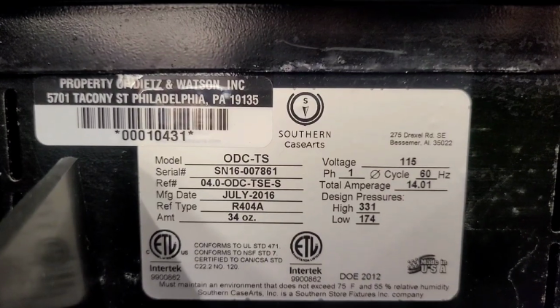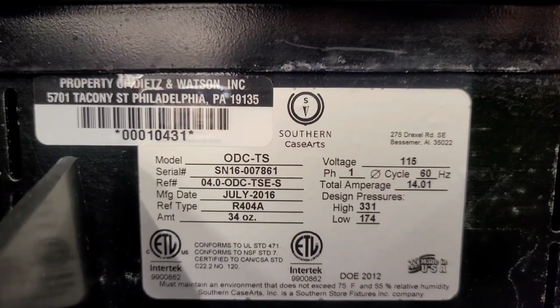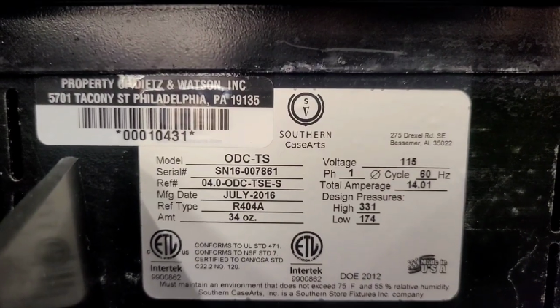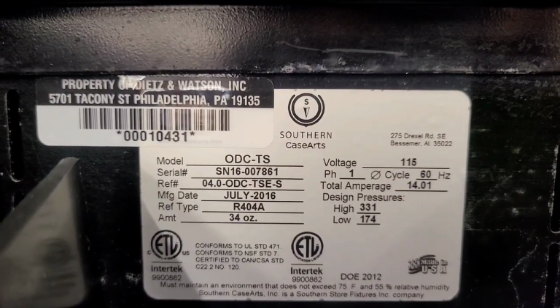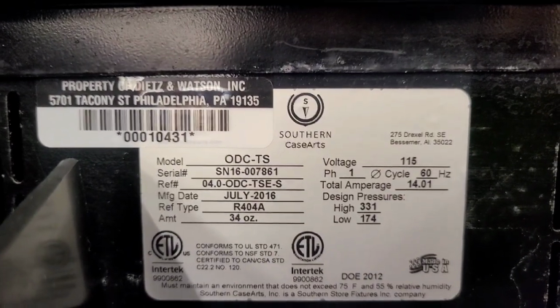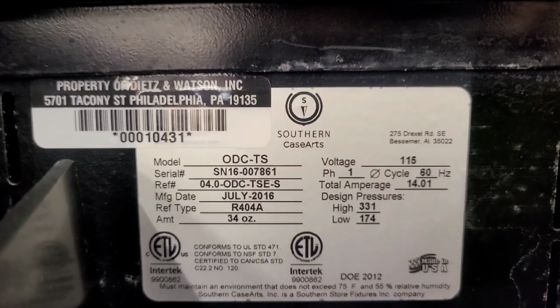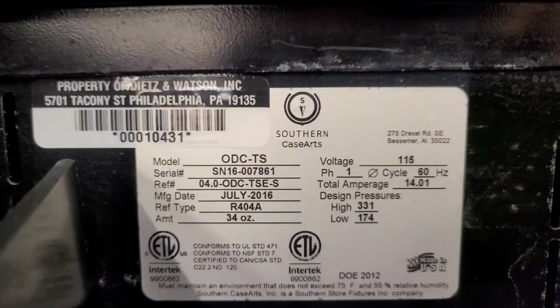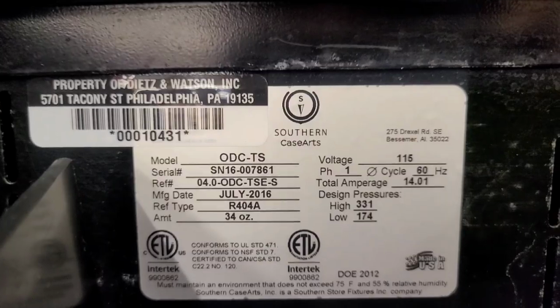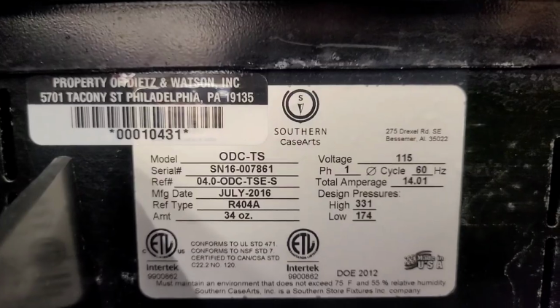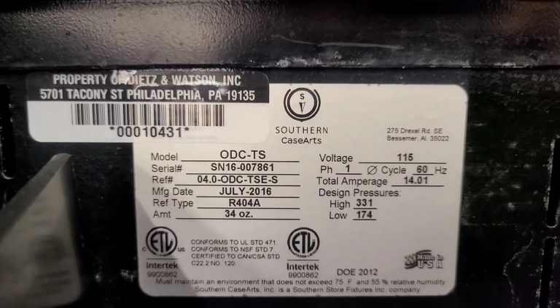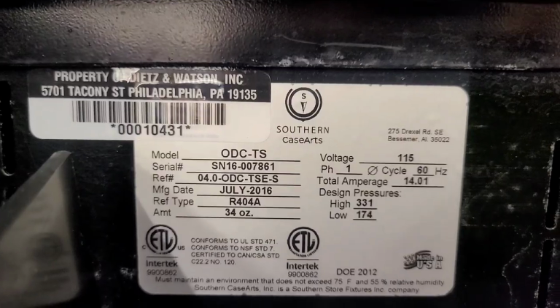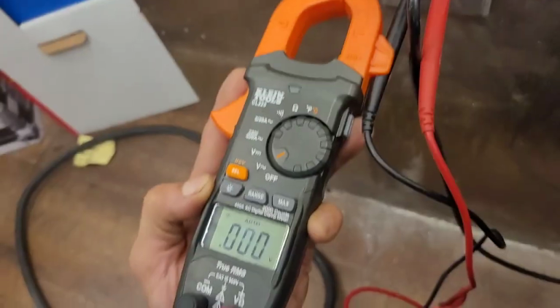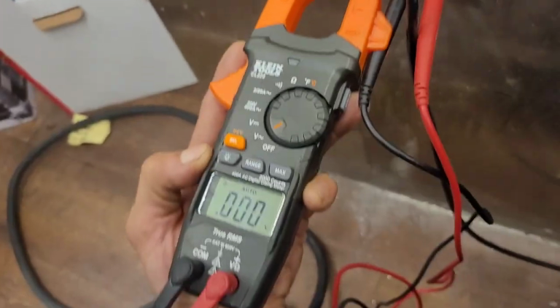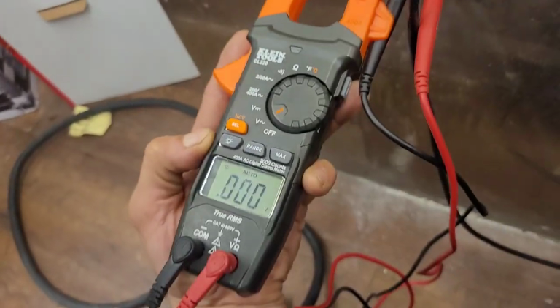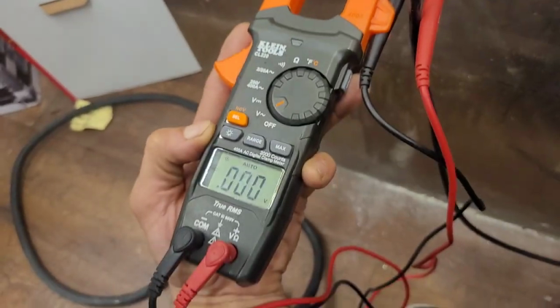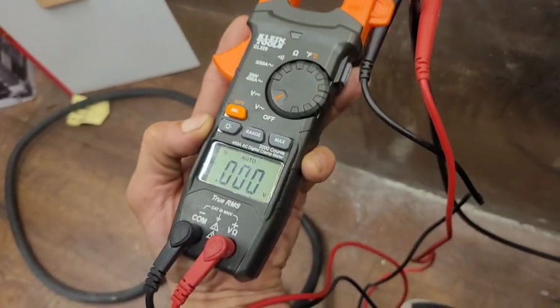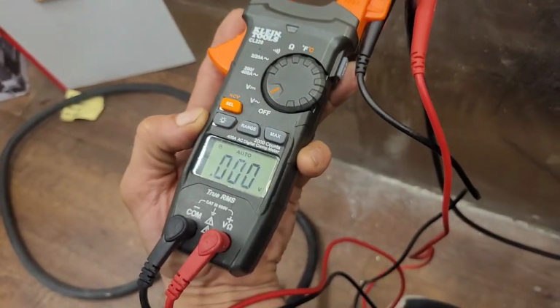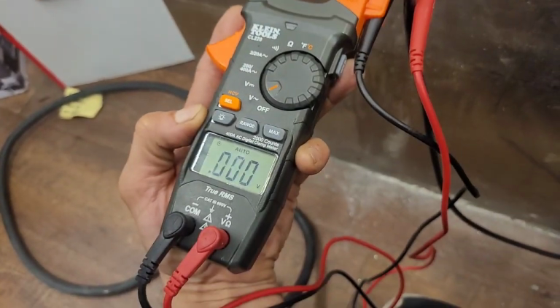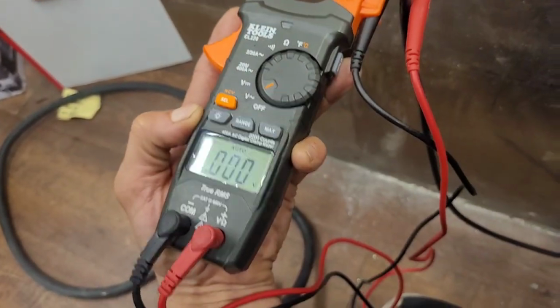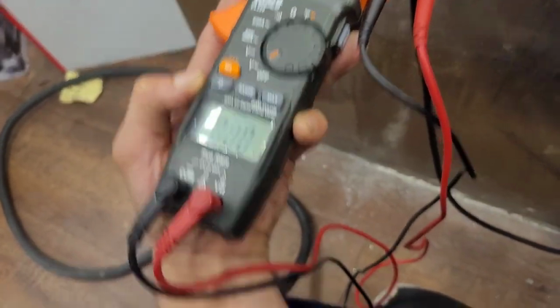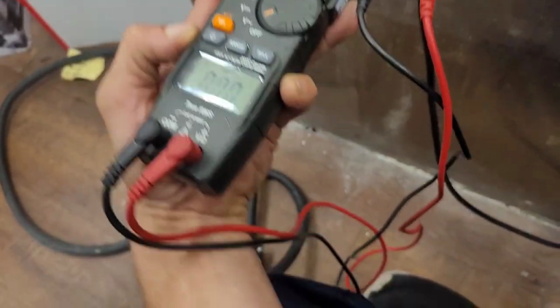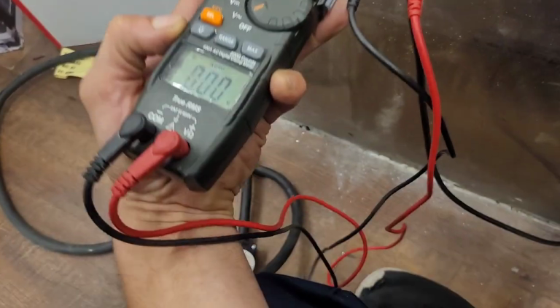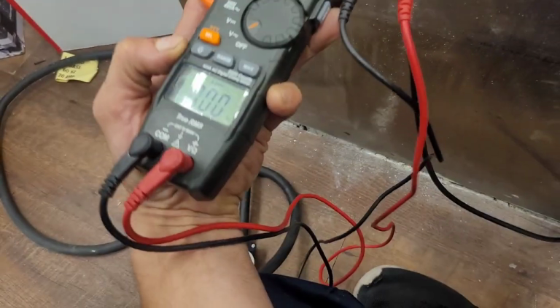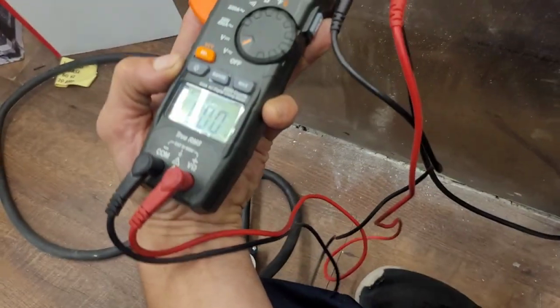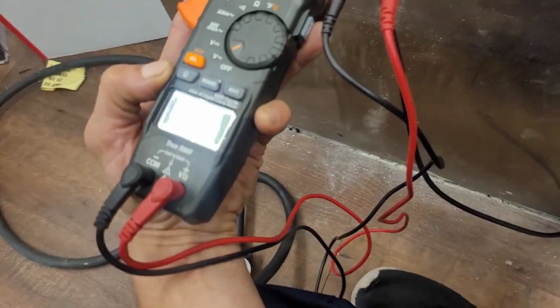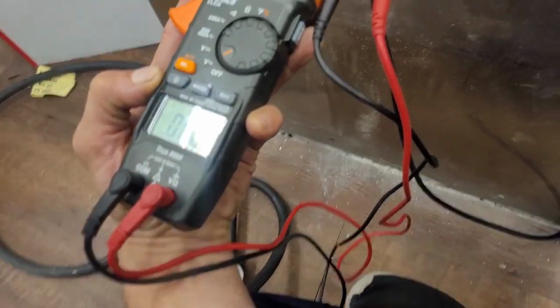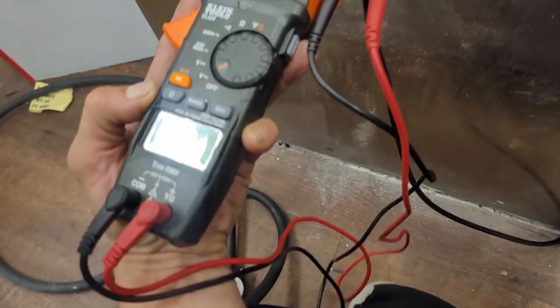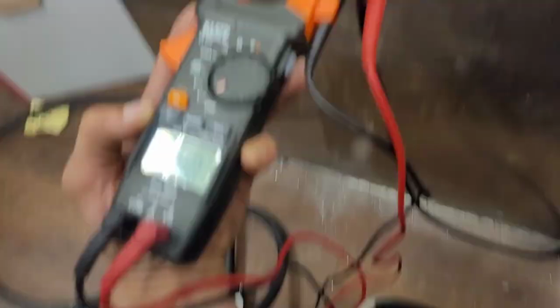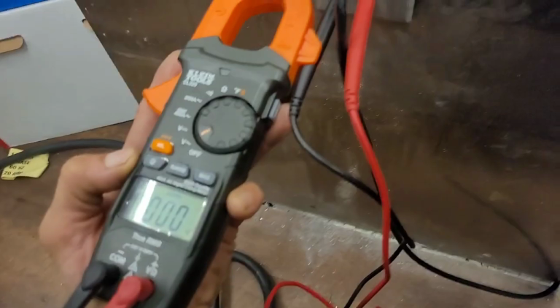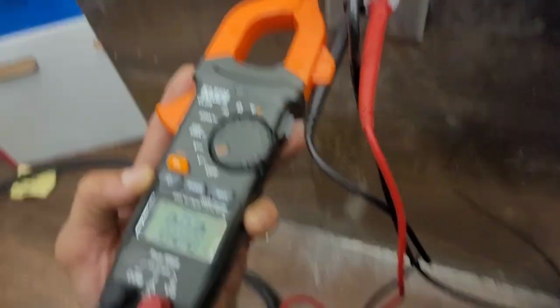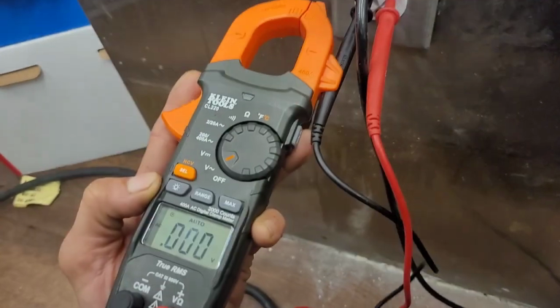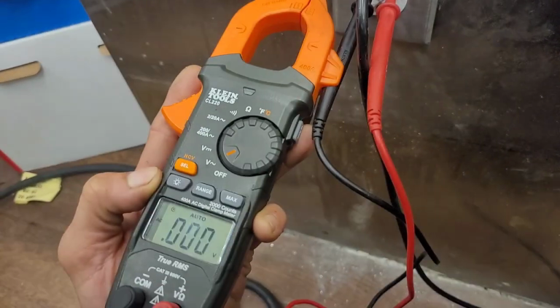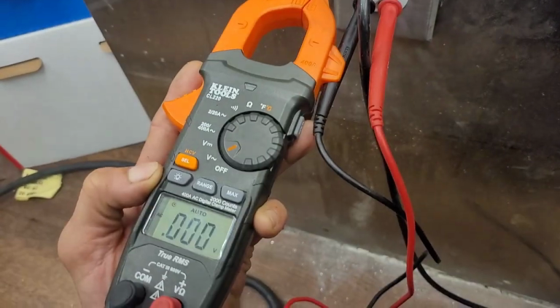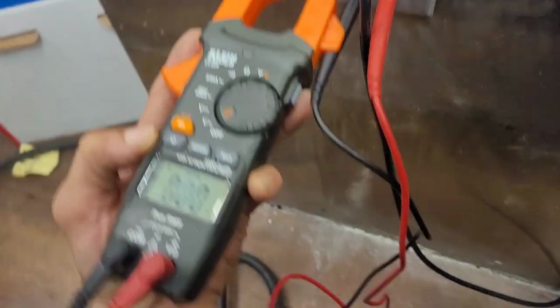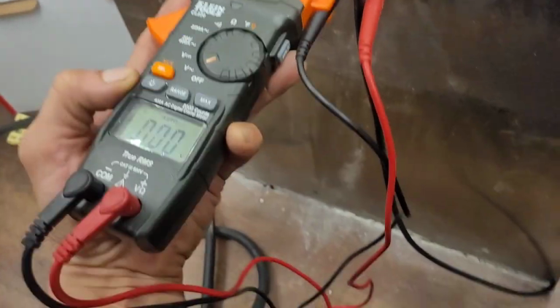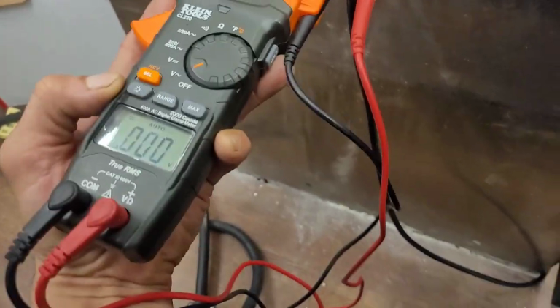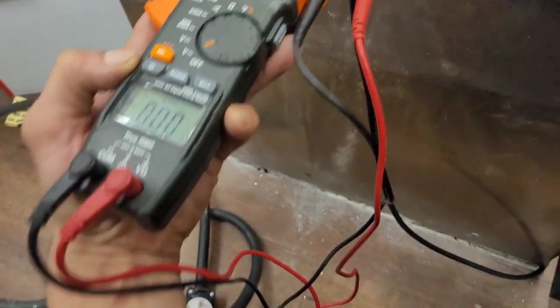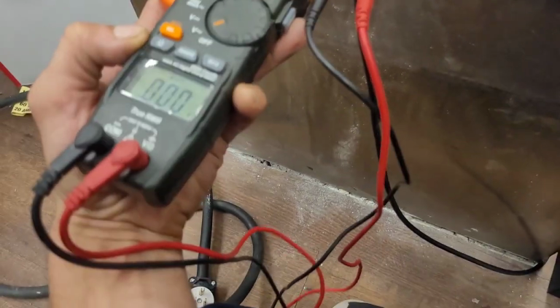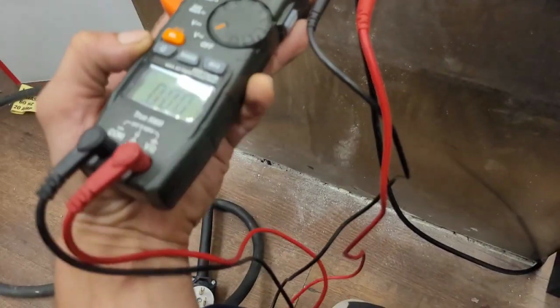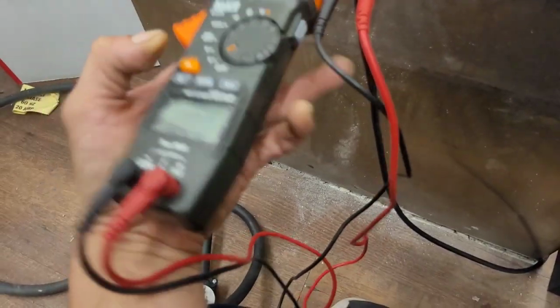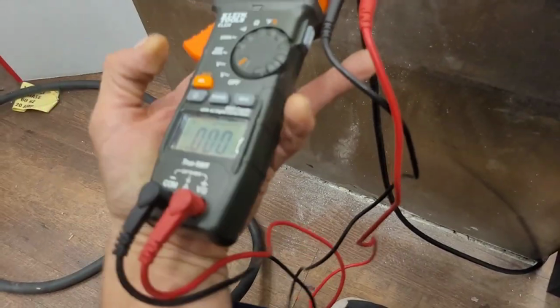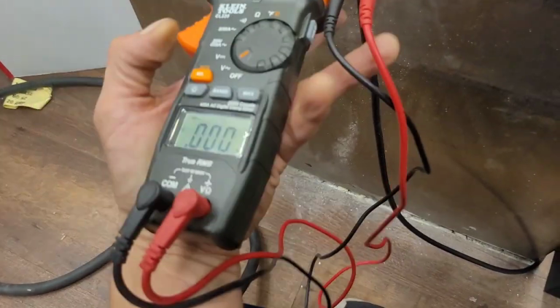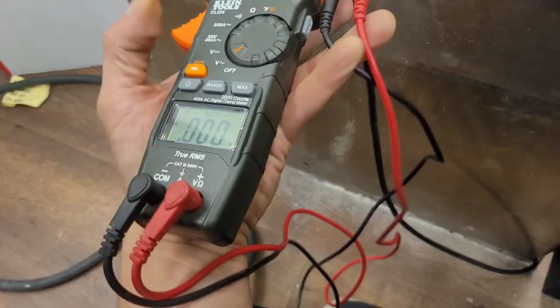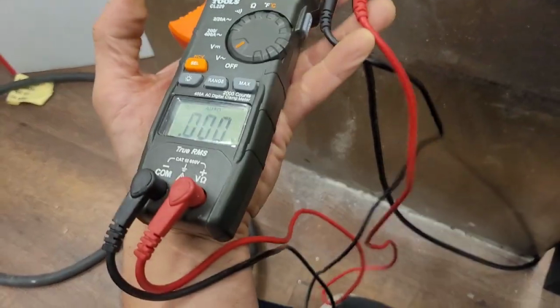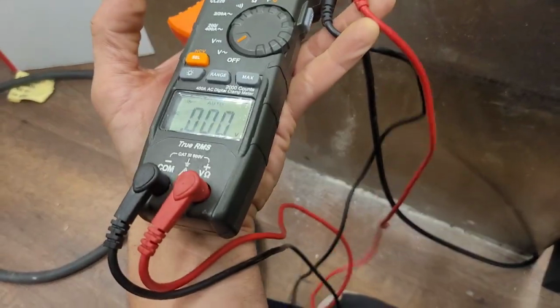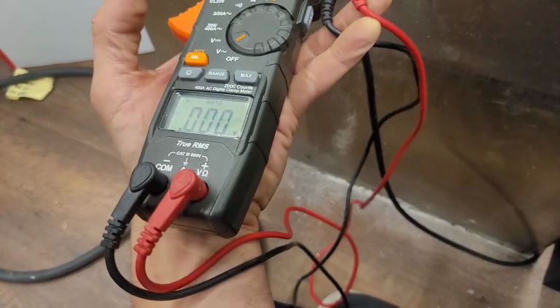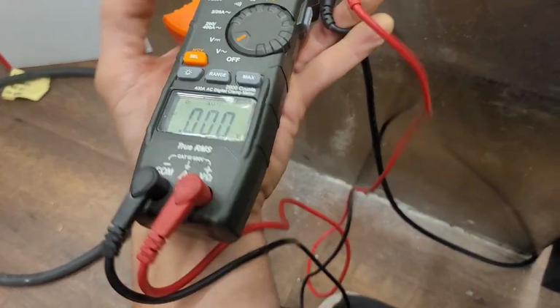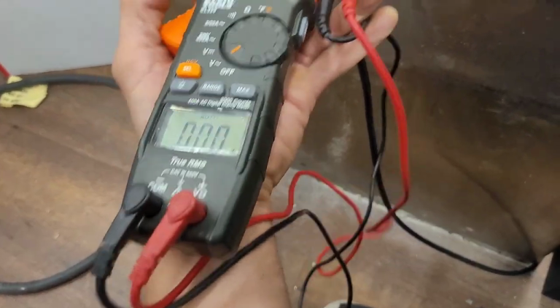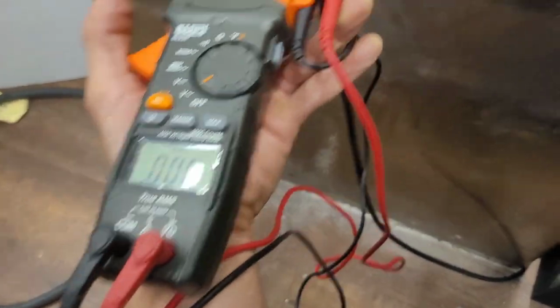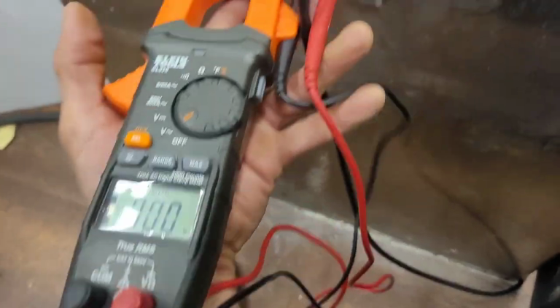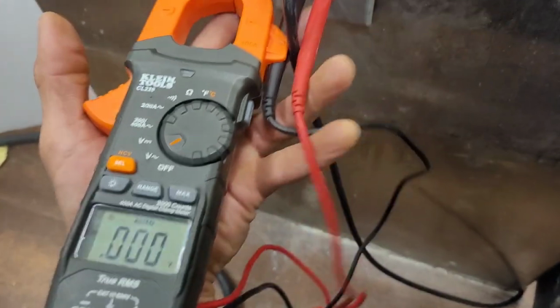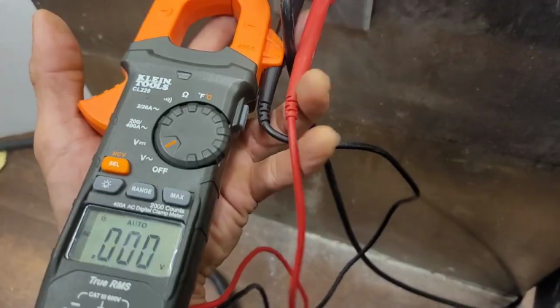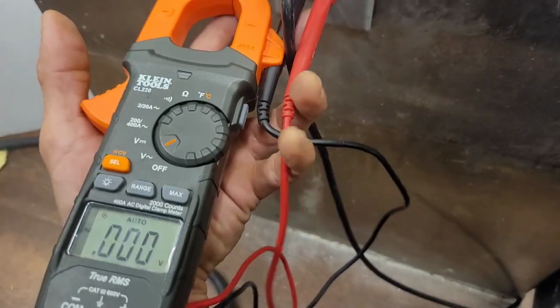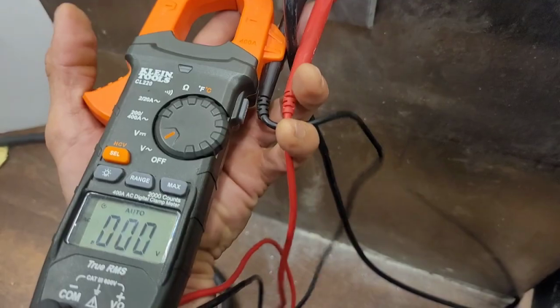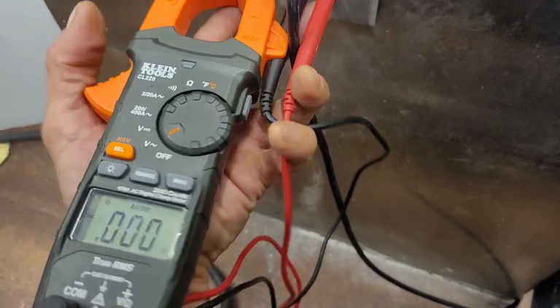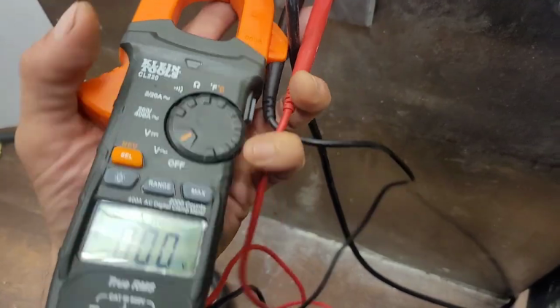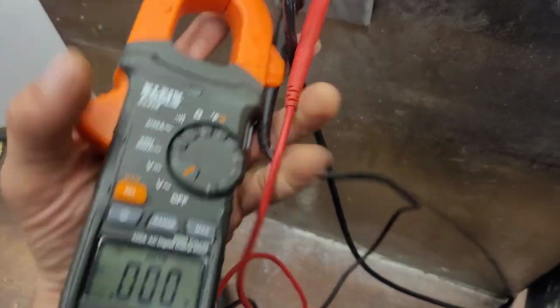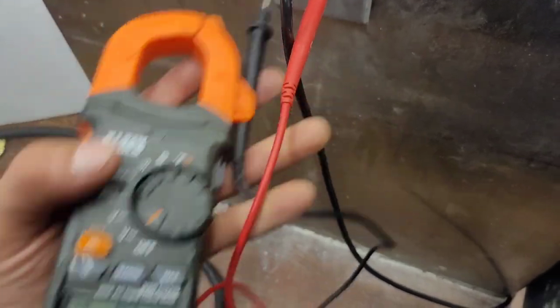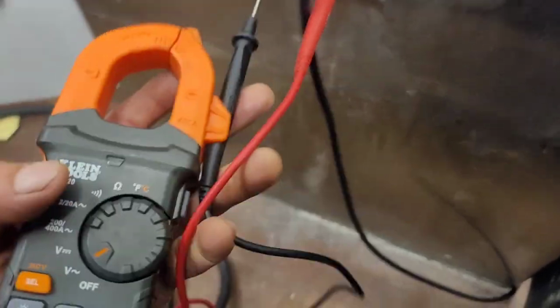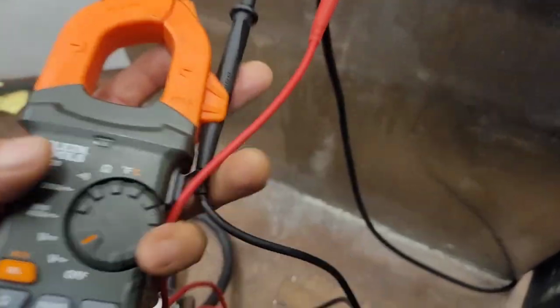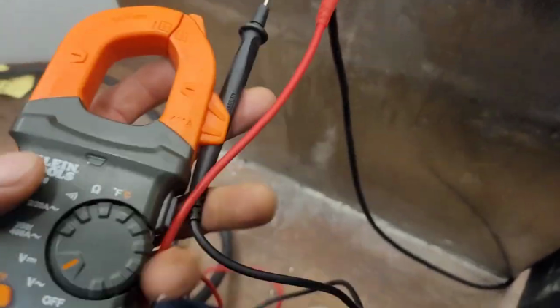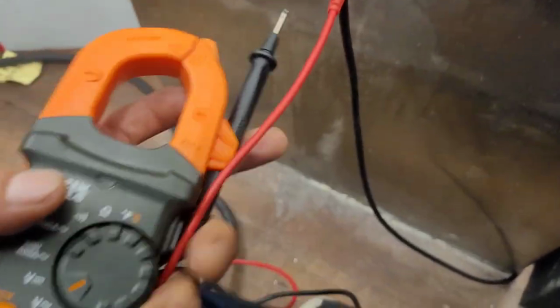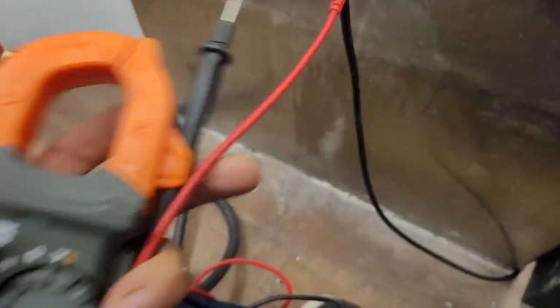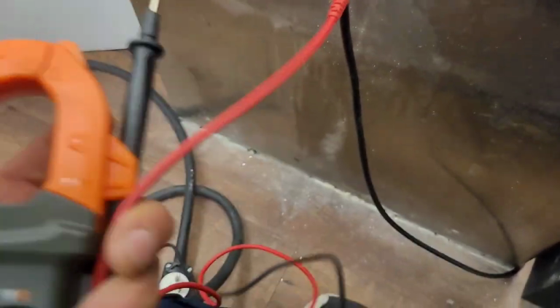Southern KSAR — we have no power. Well, that makes sense why it doesn't work.